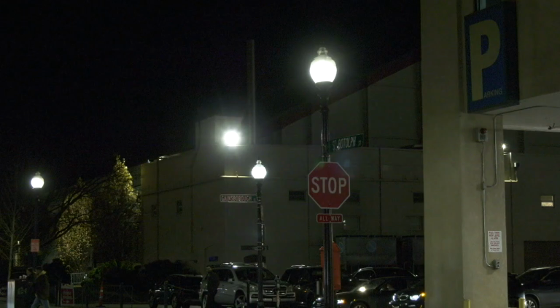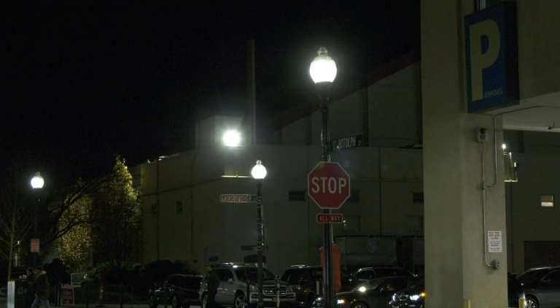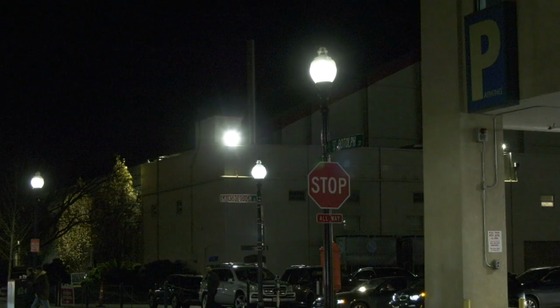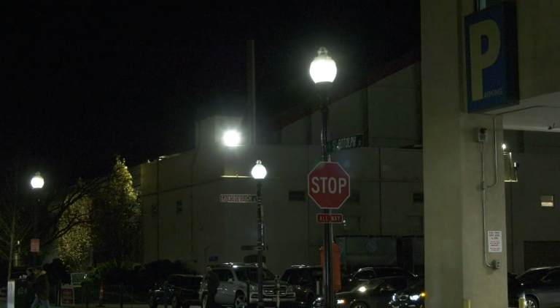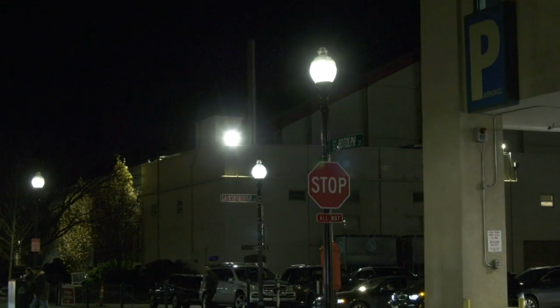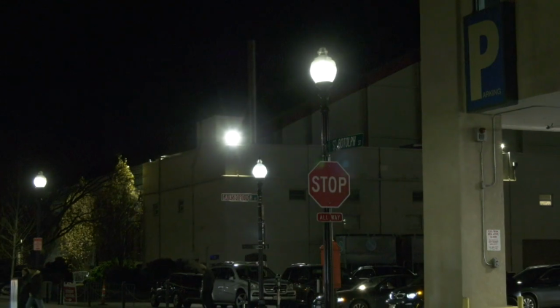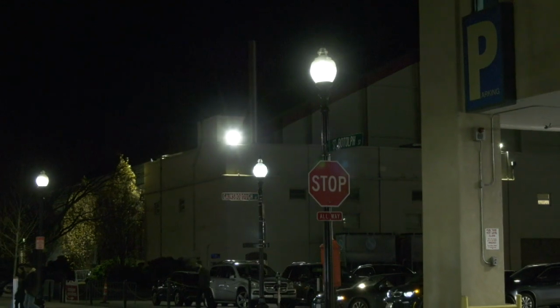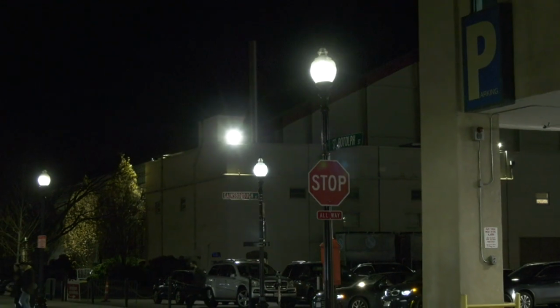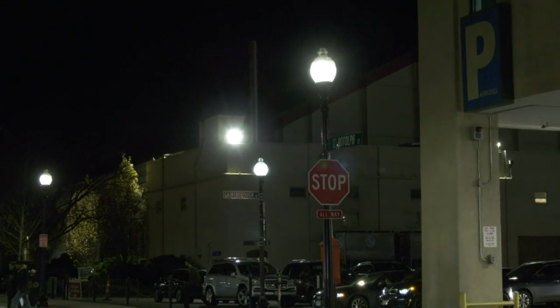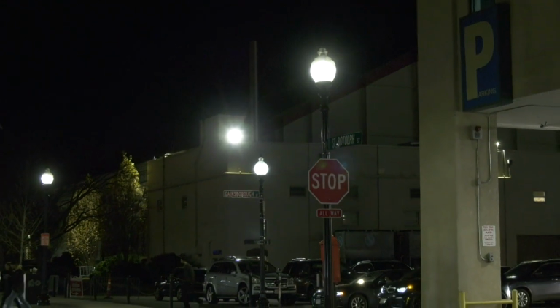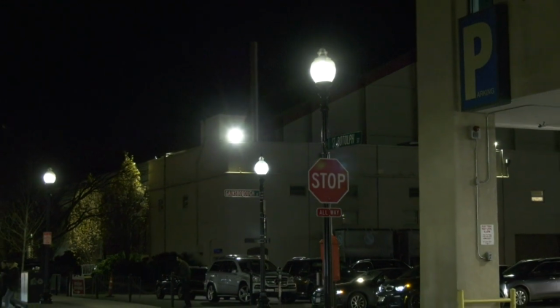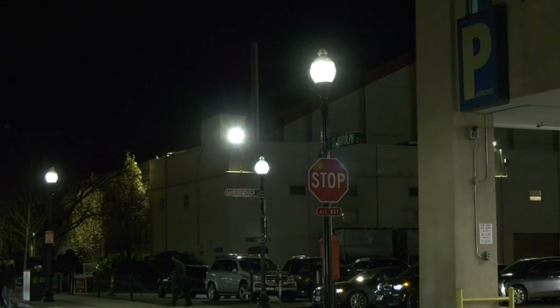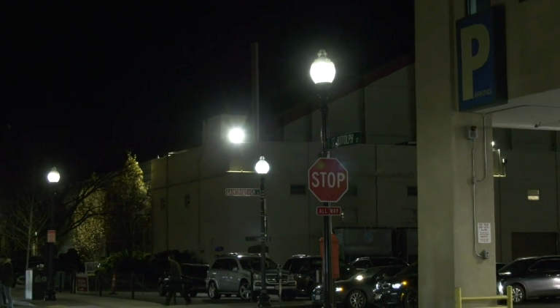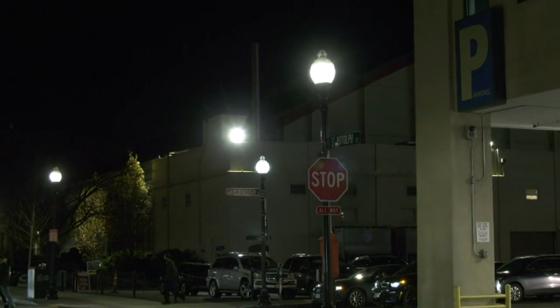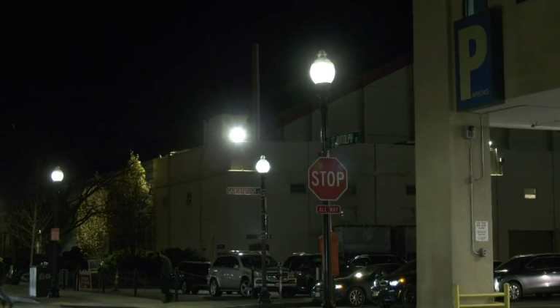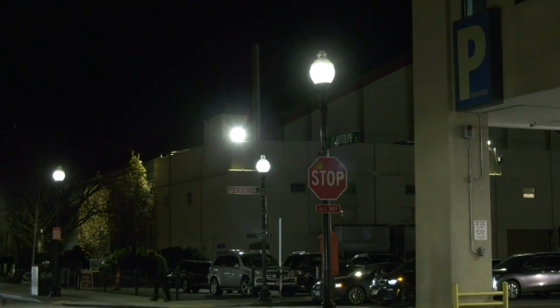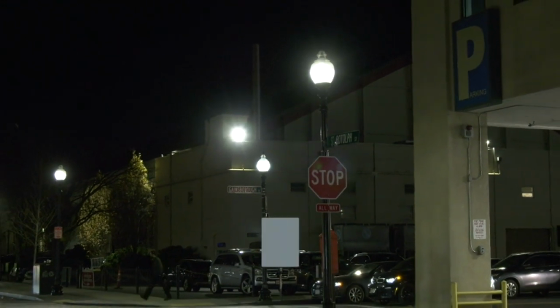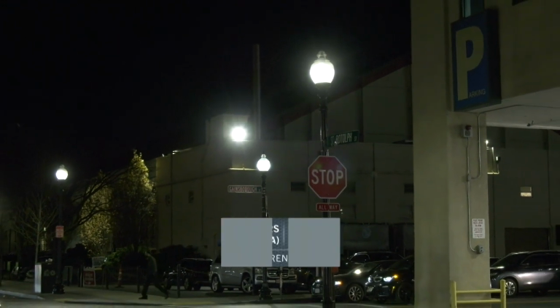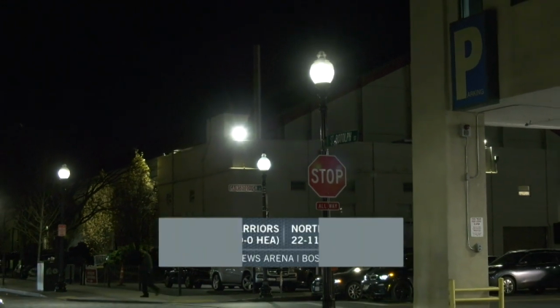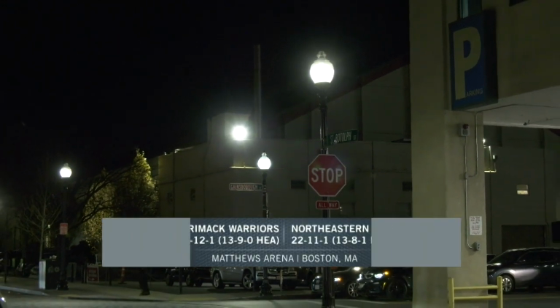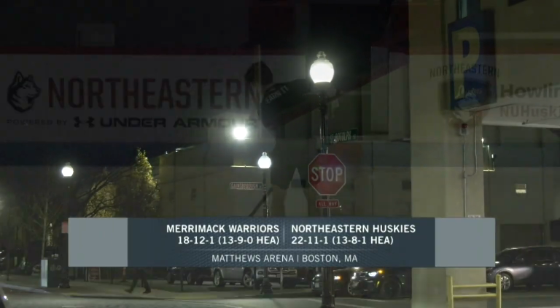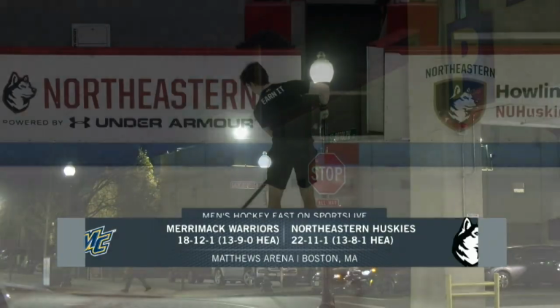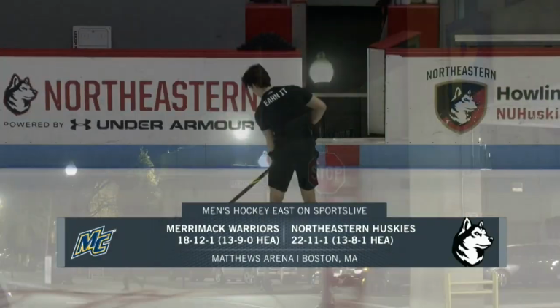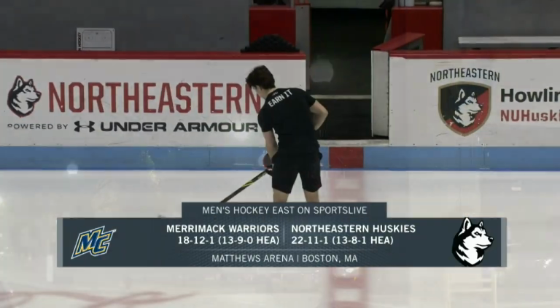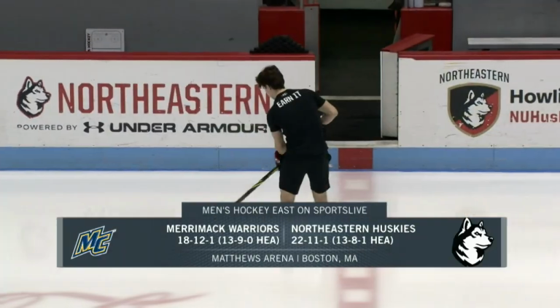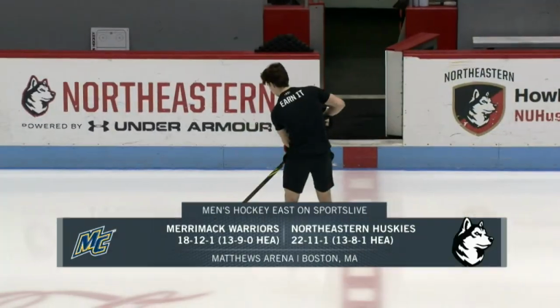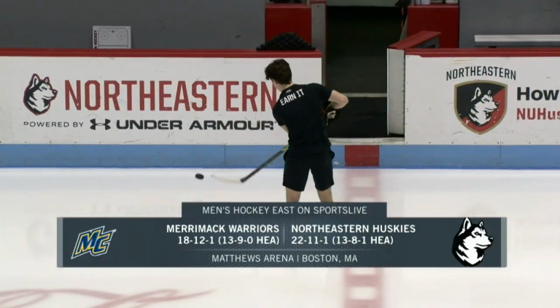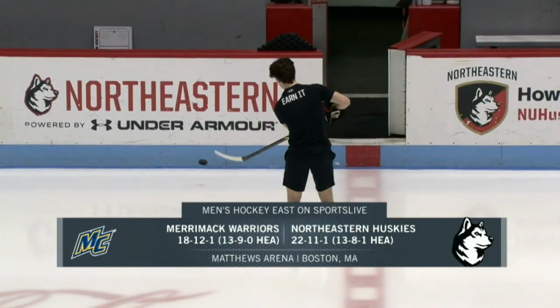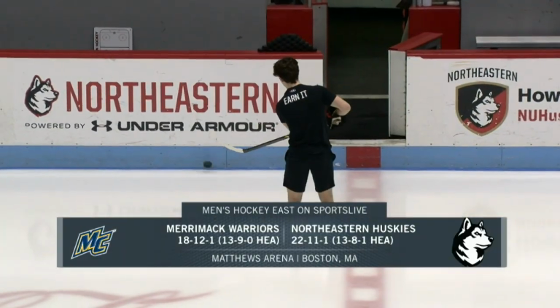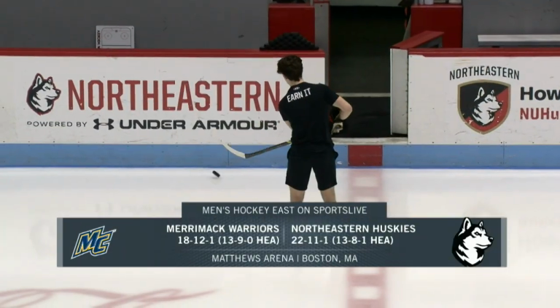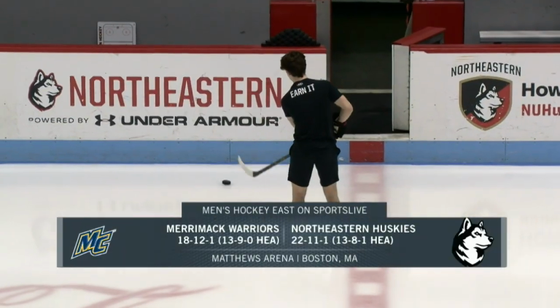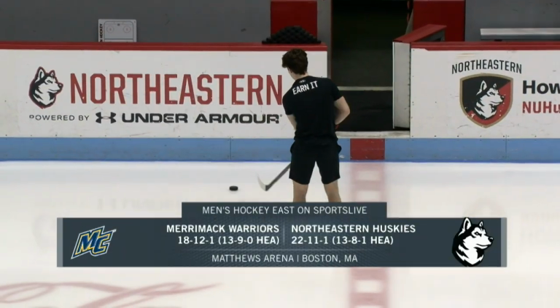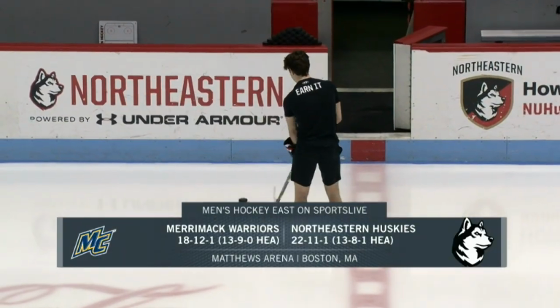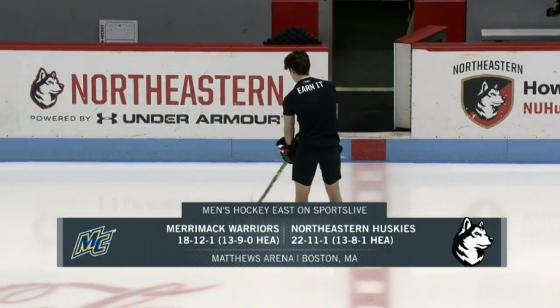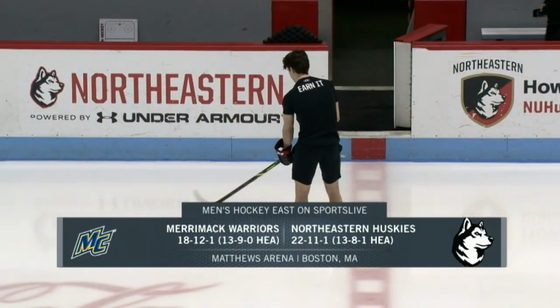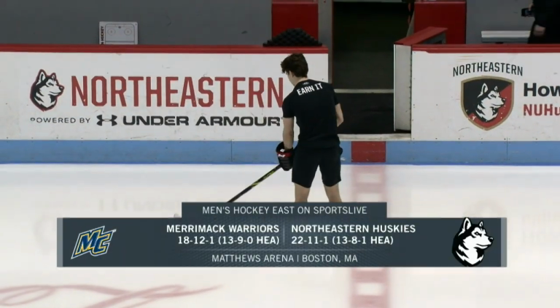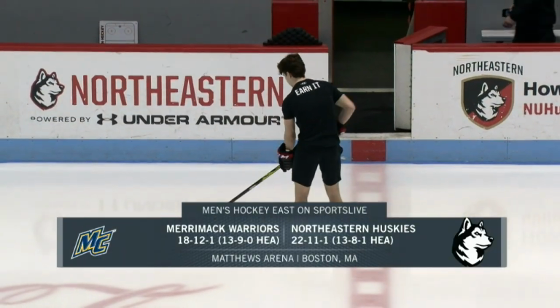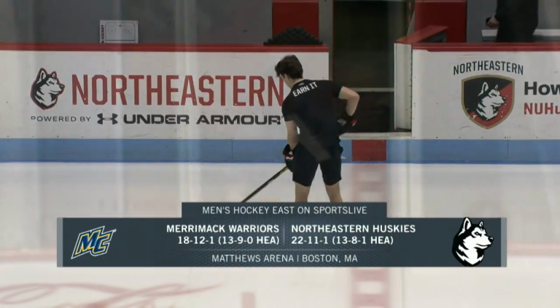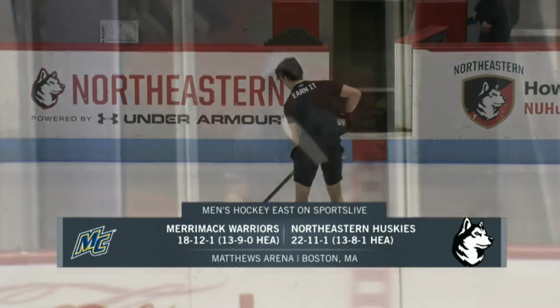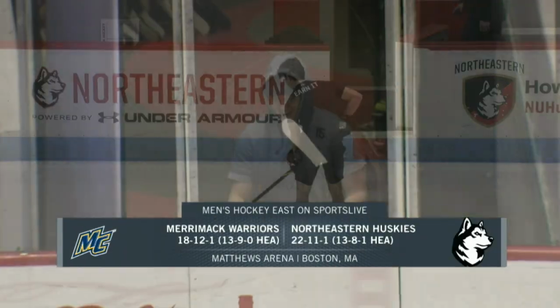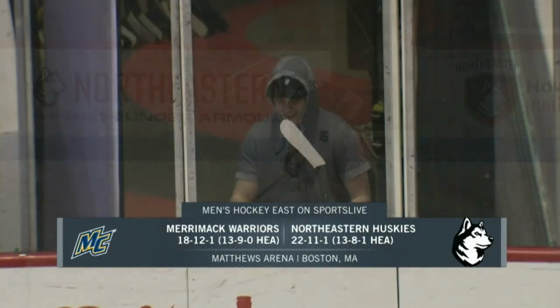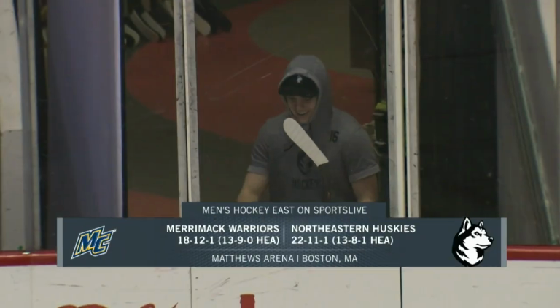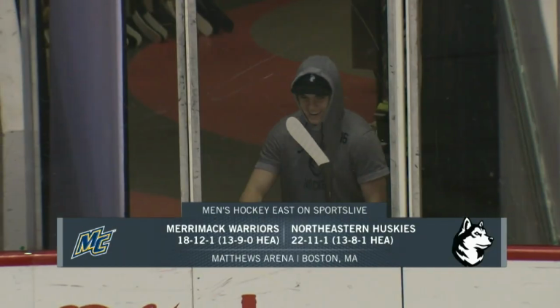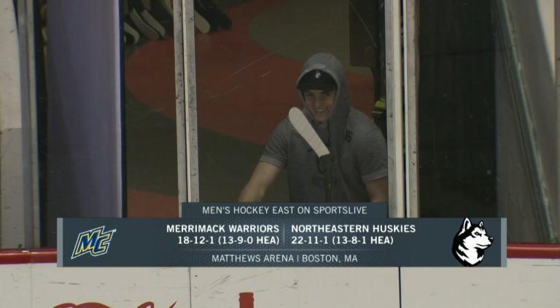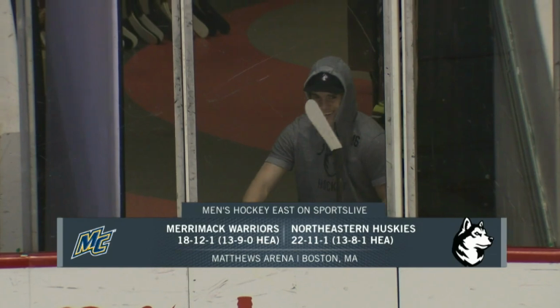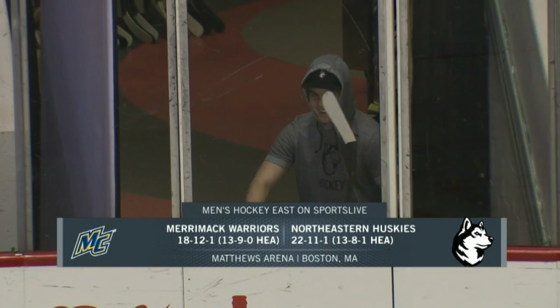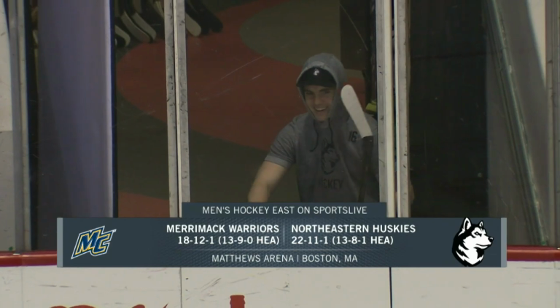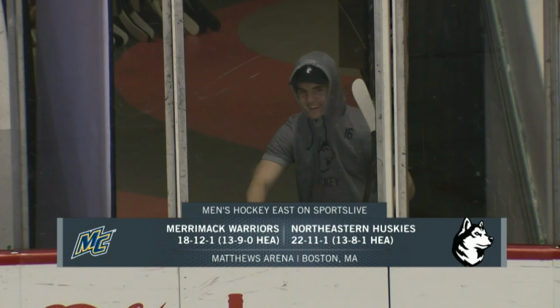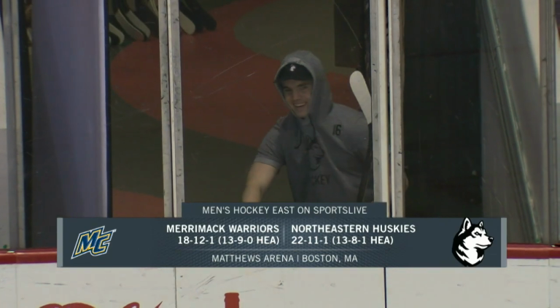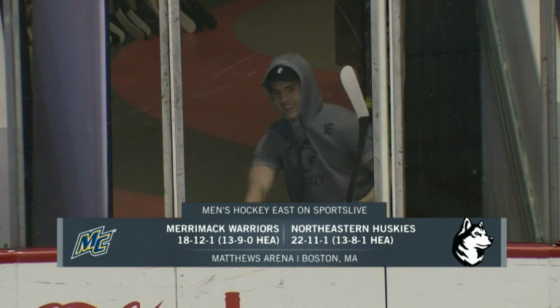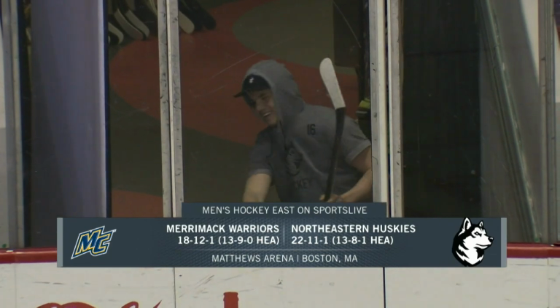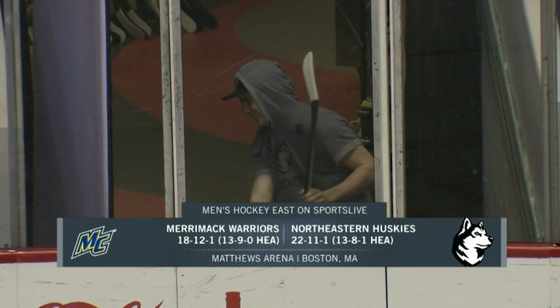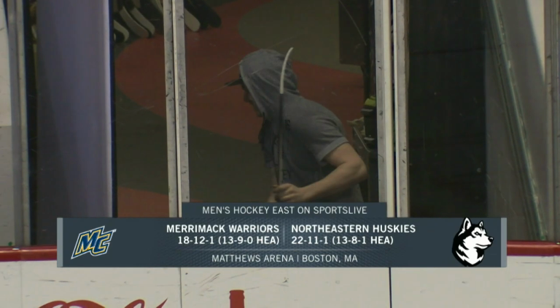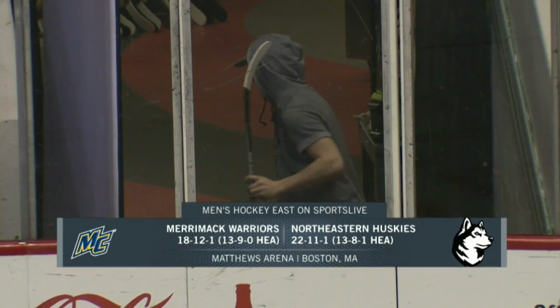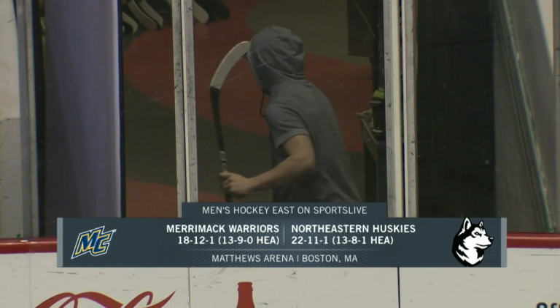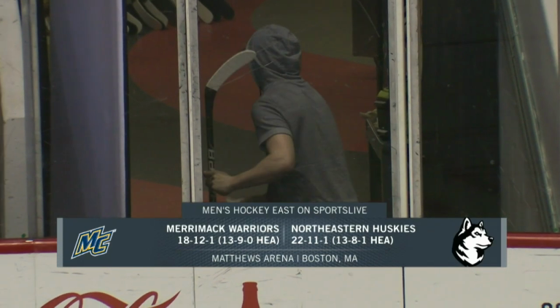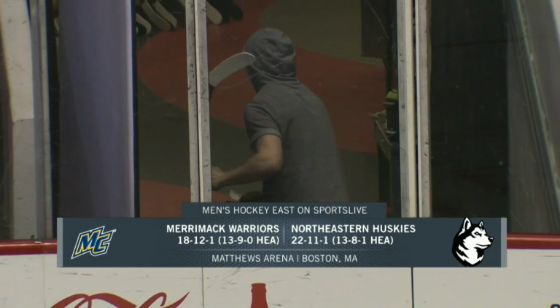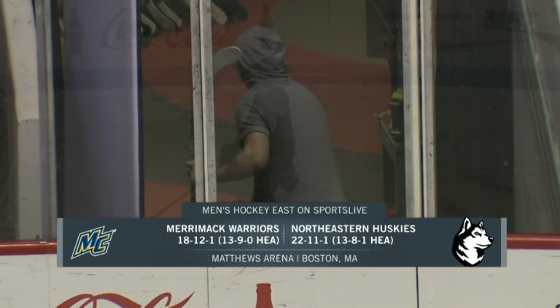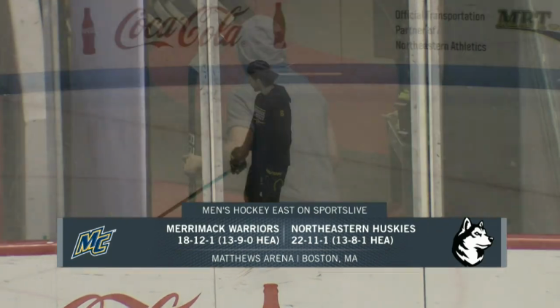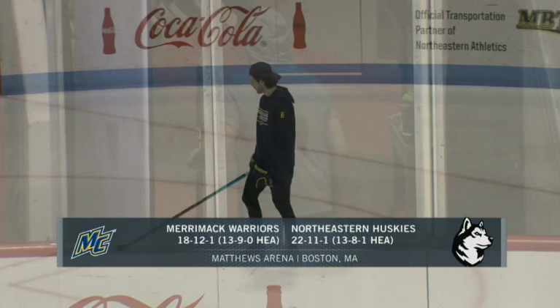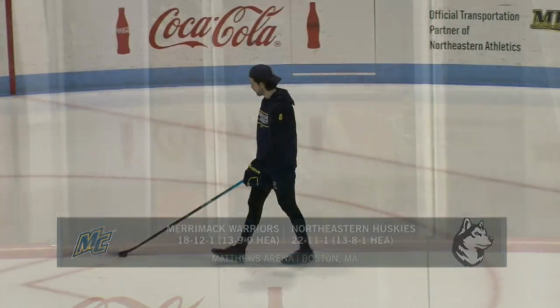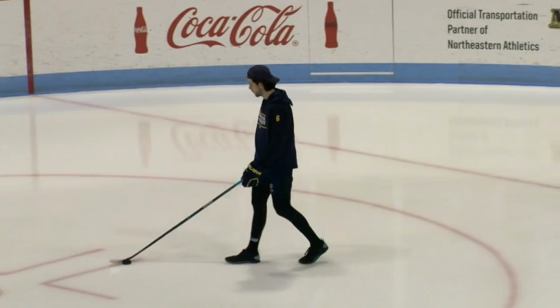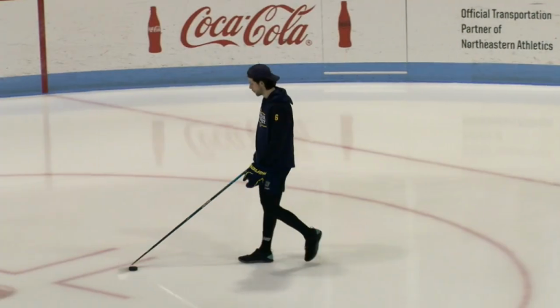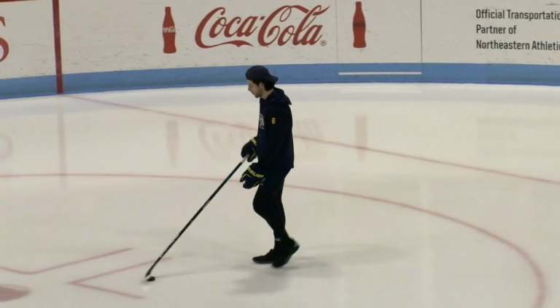Live from Matthews Arena in Boston, it's the Huskies of Northeastern and the Warriors of Merrimack.